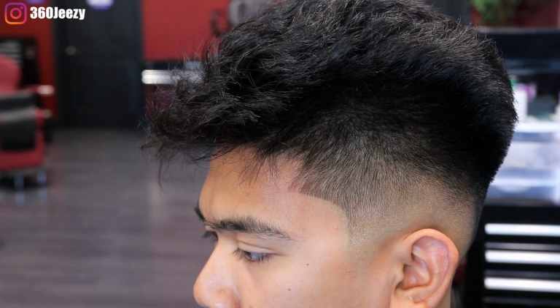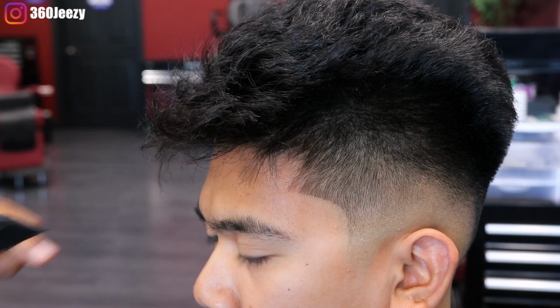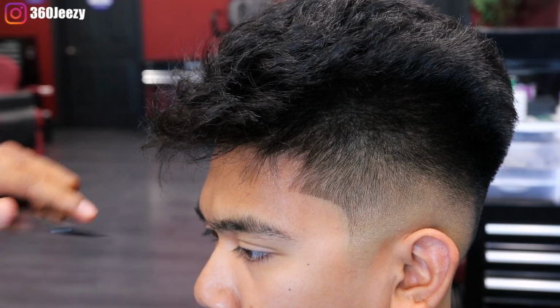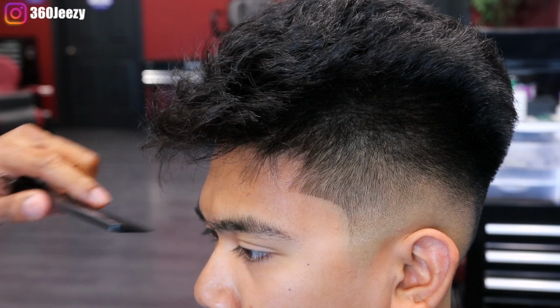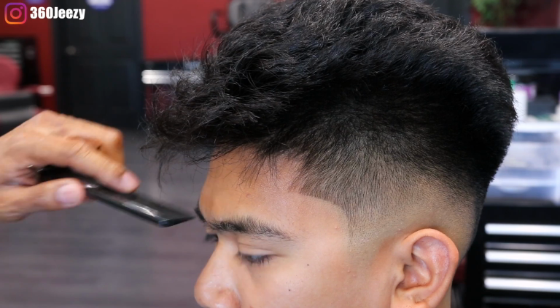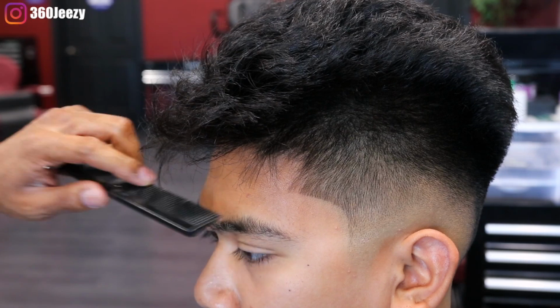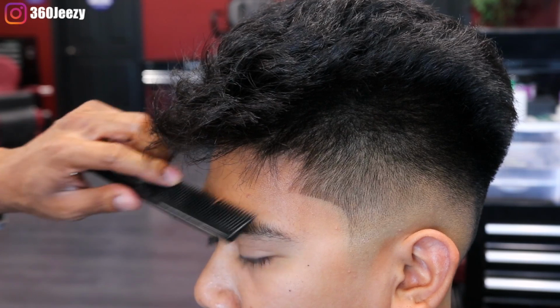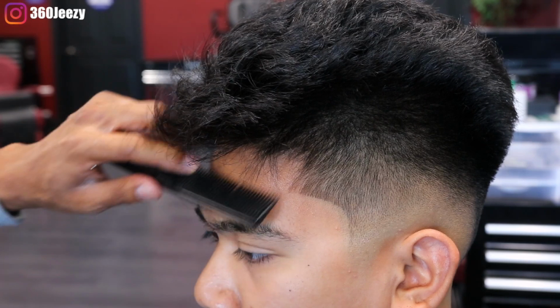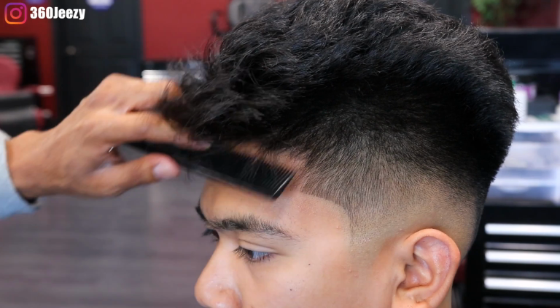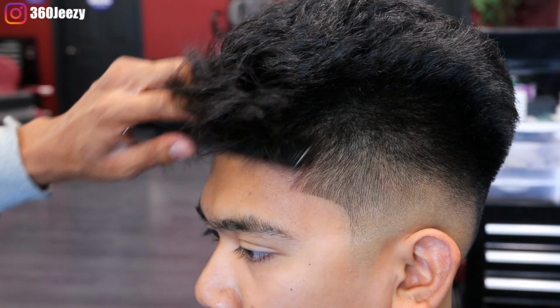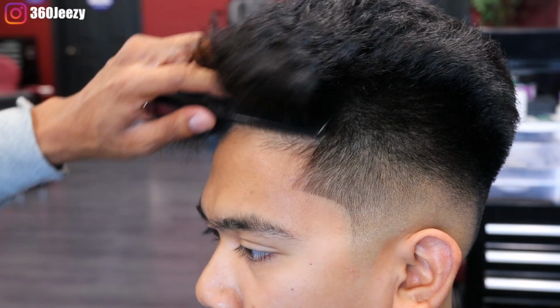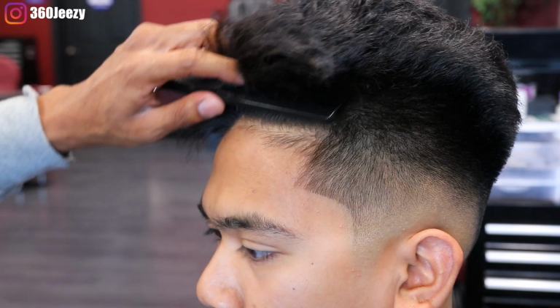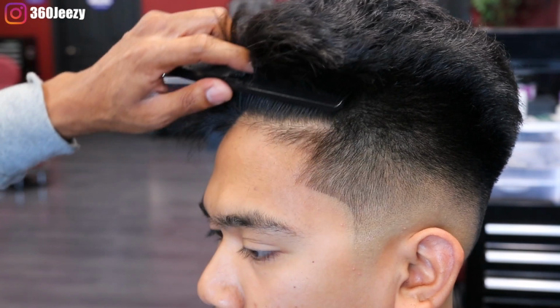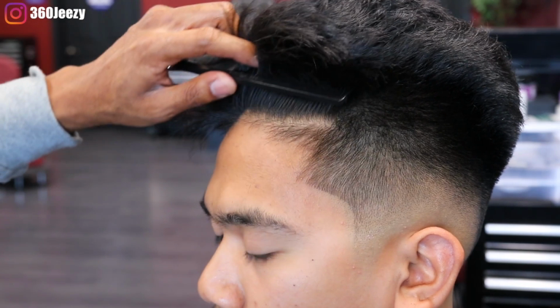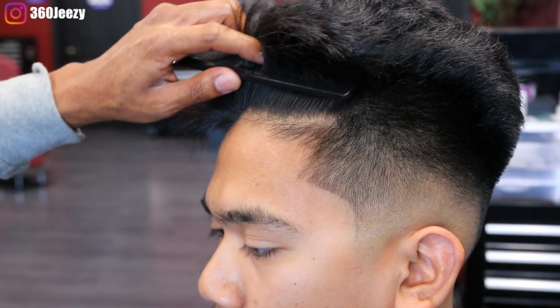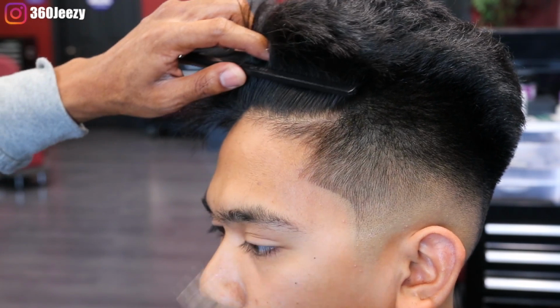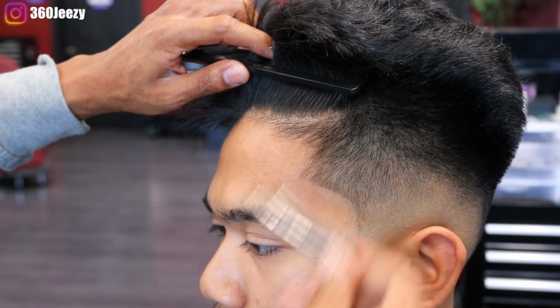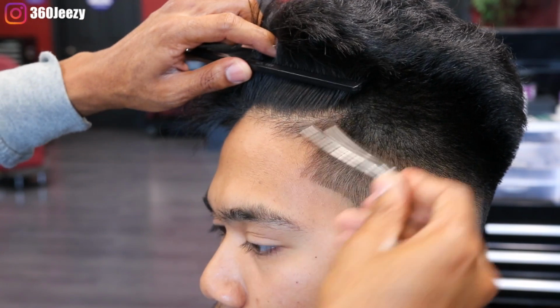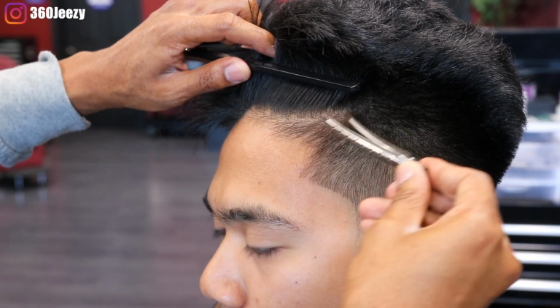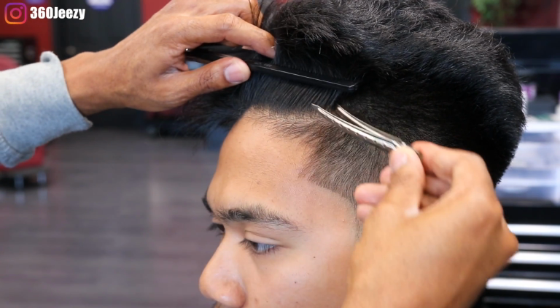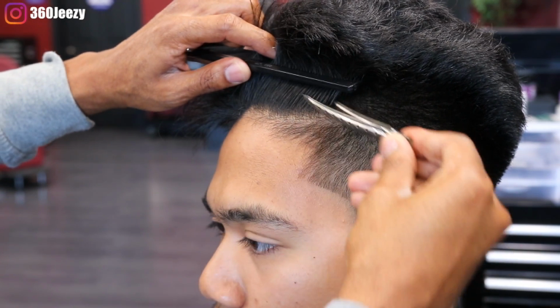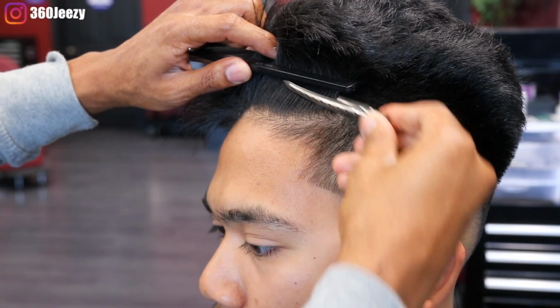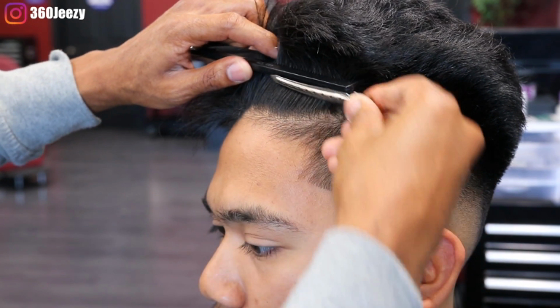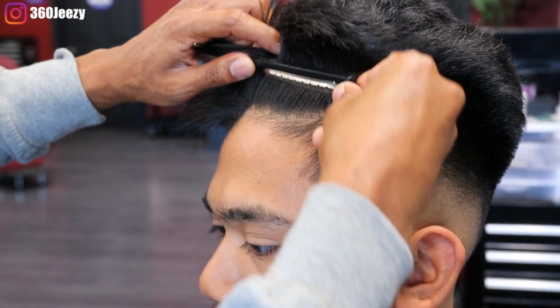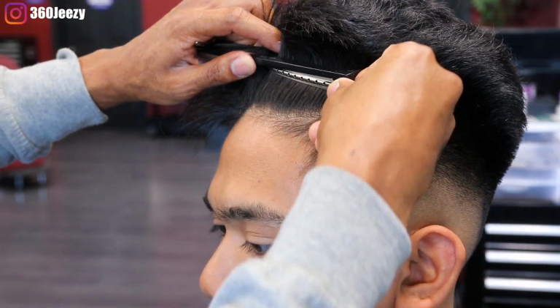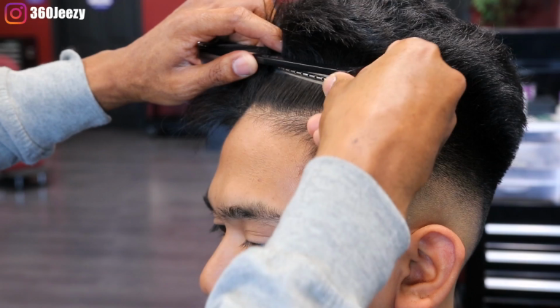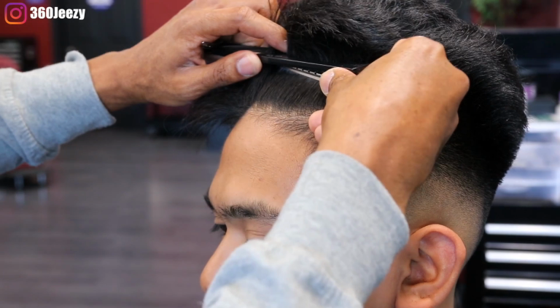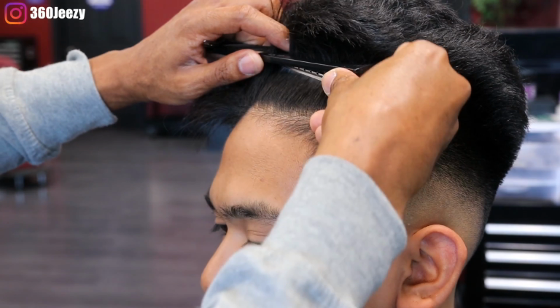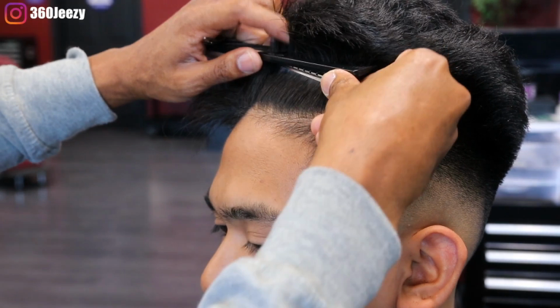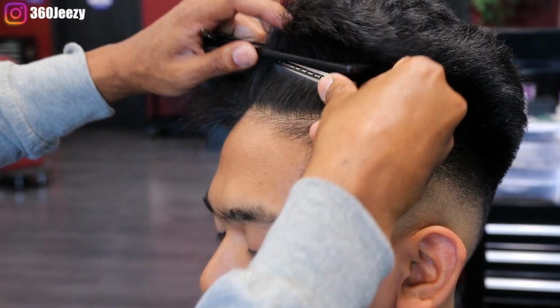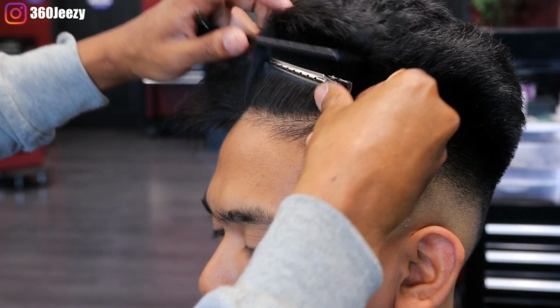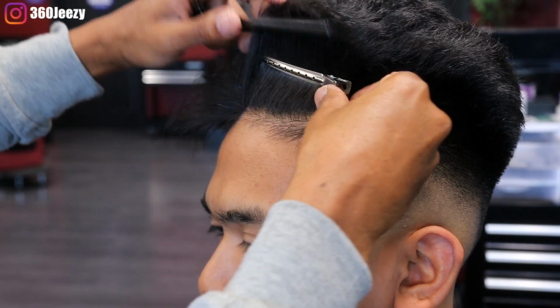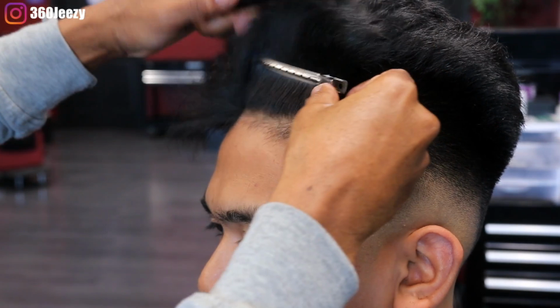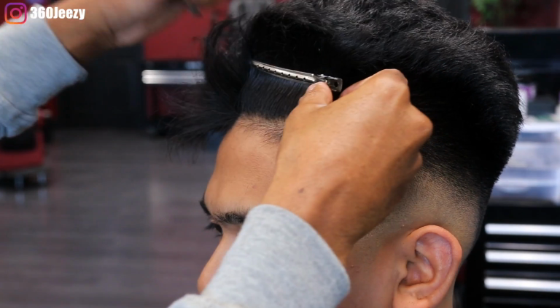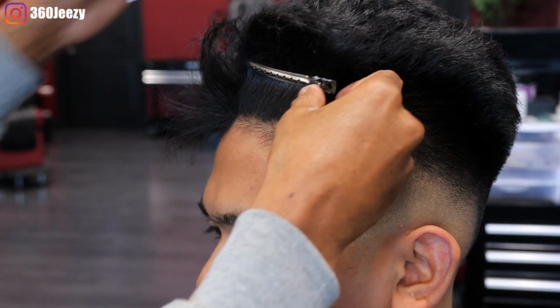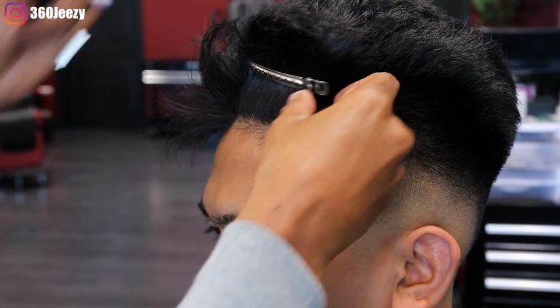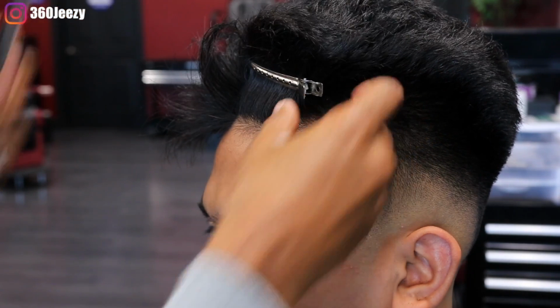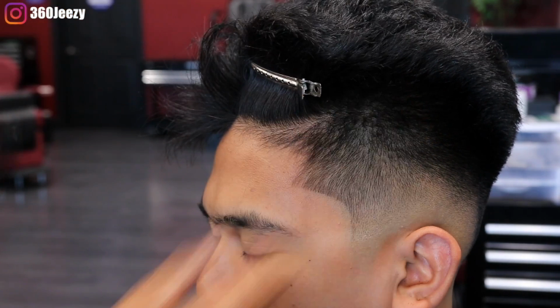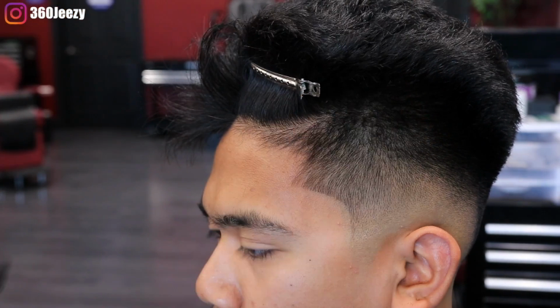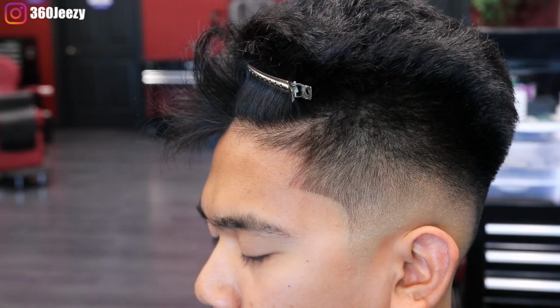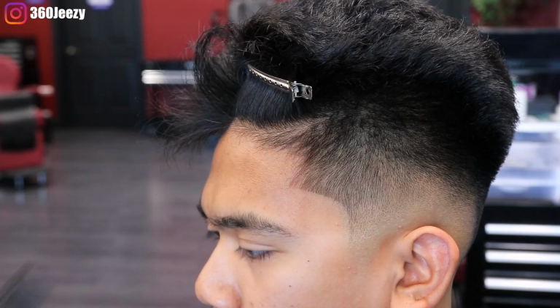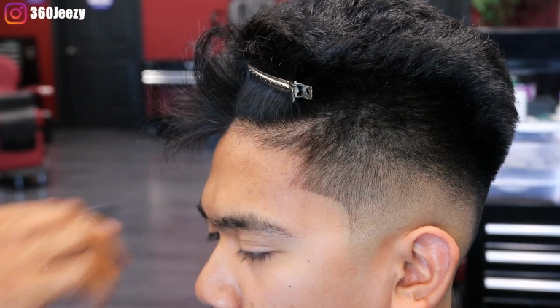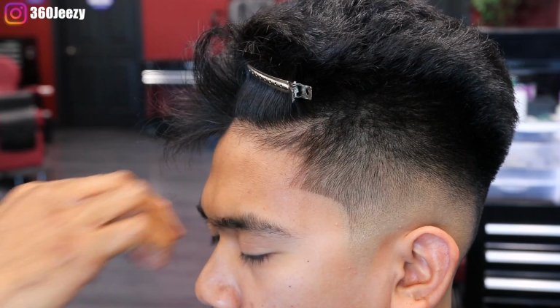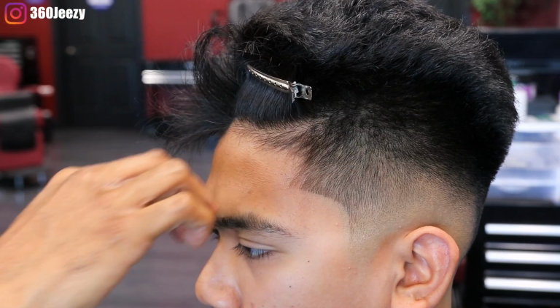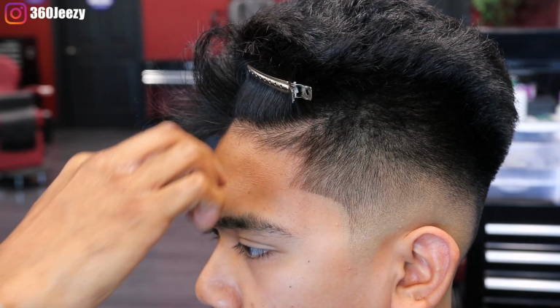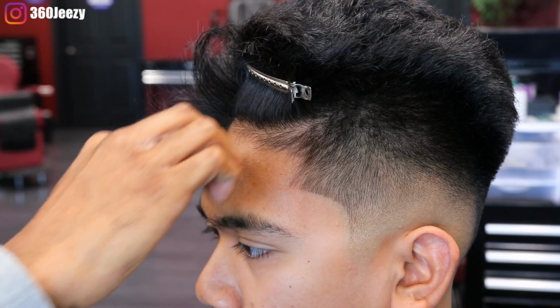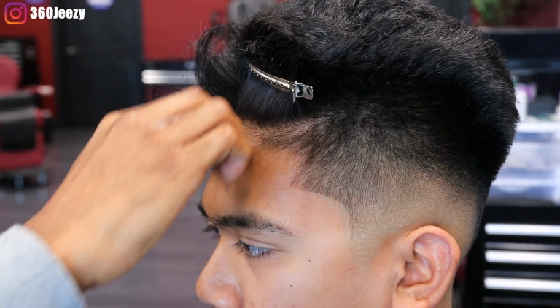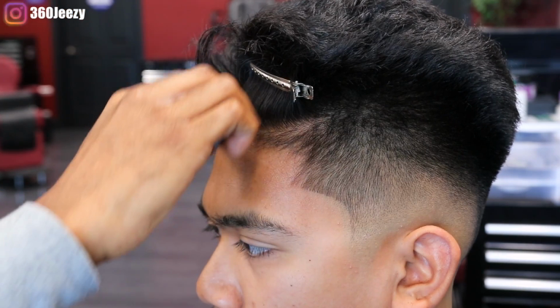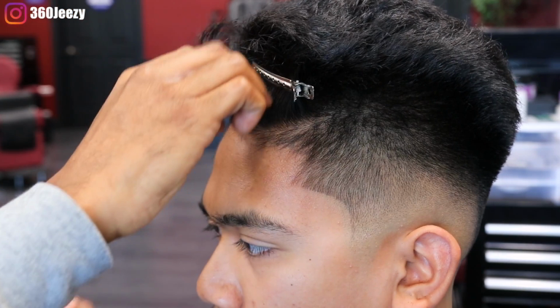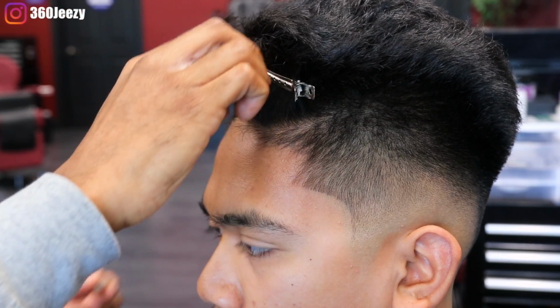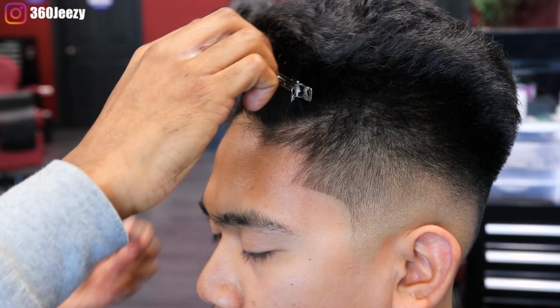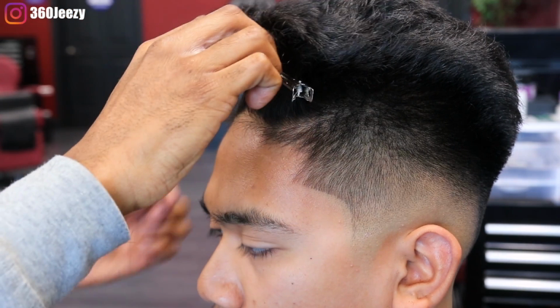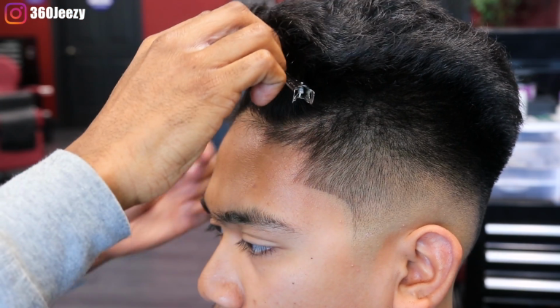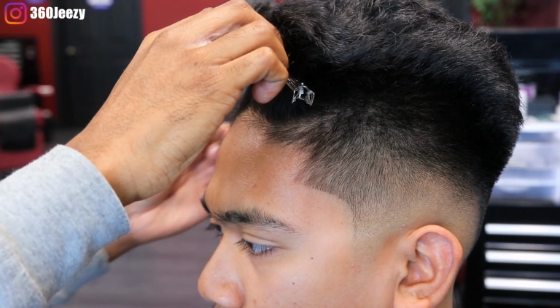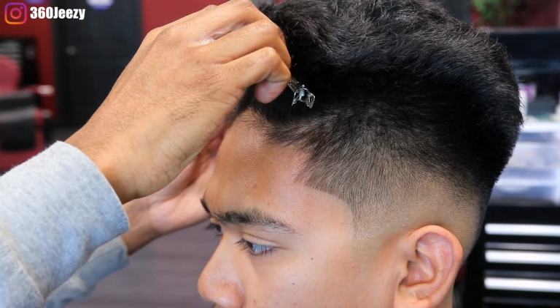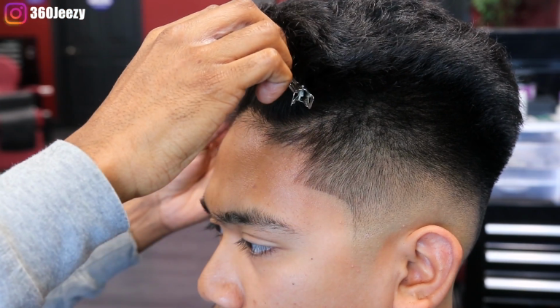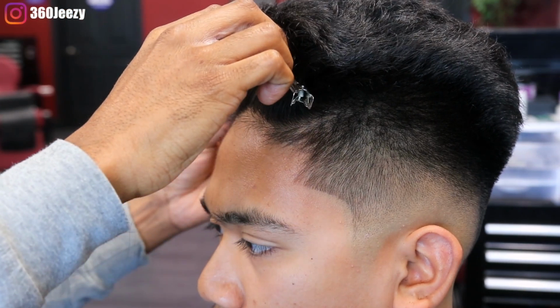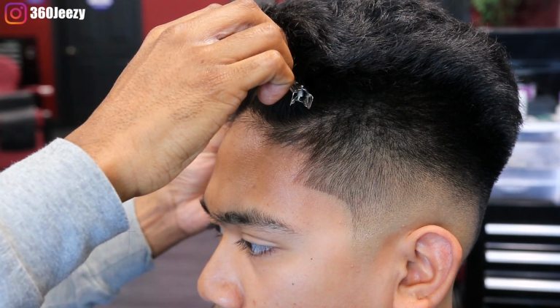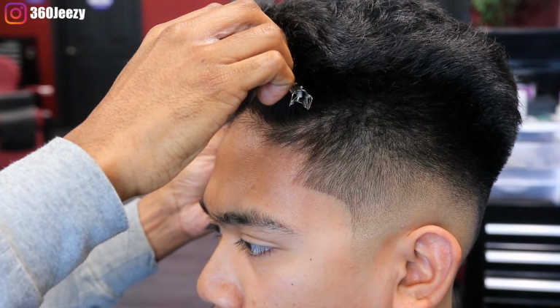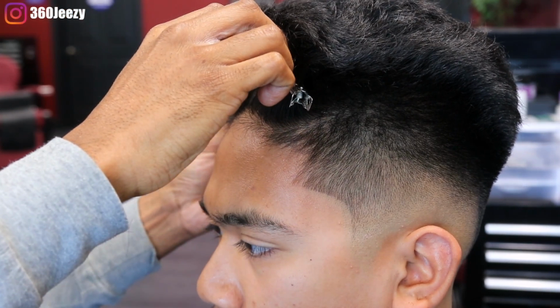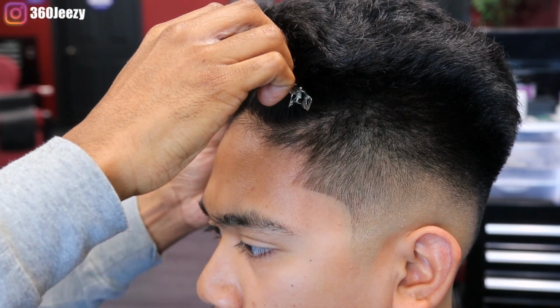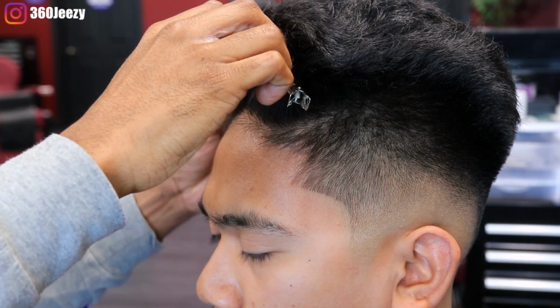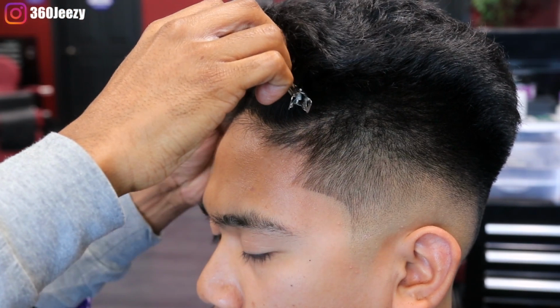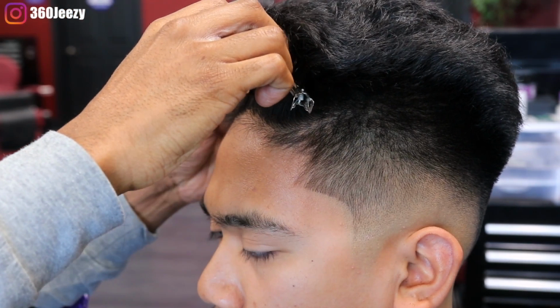Right now I'm just combing up the hair and putting in my dyeing duct clips just to prepare for the lining process.